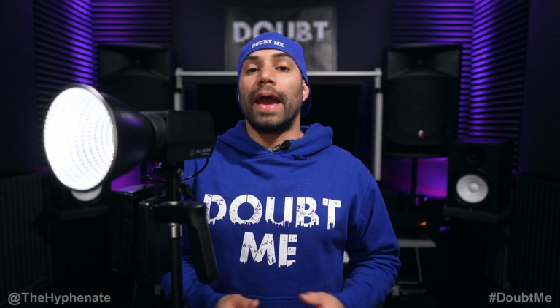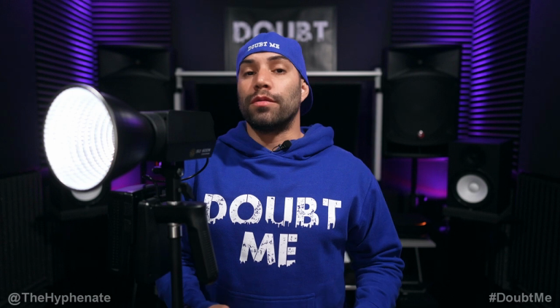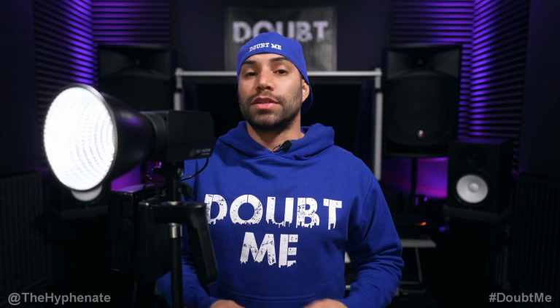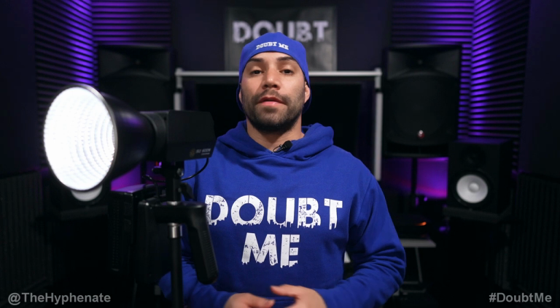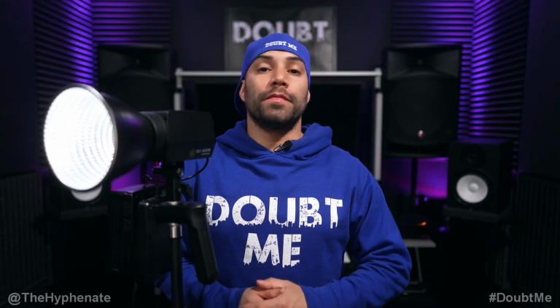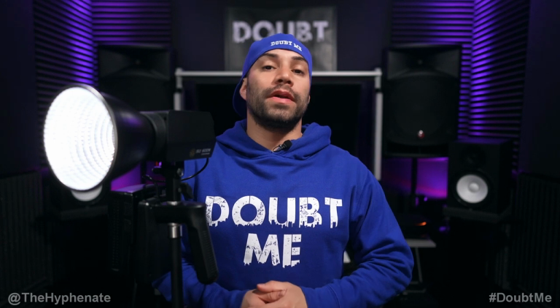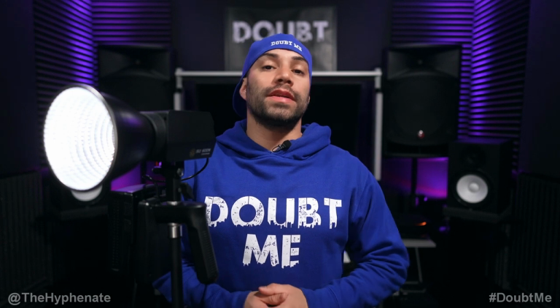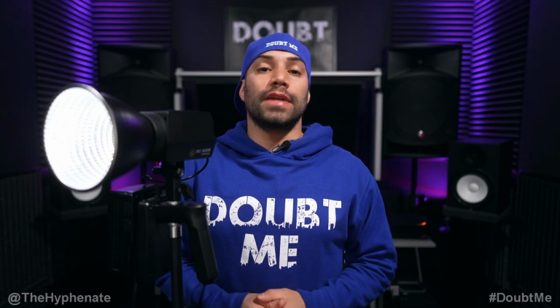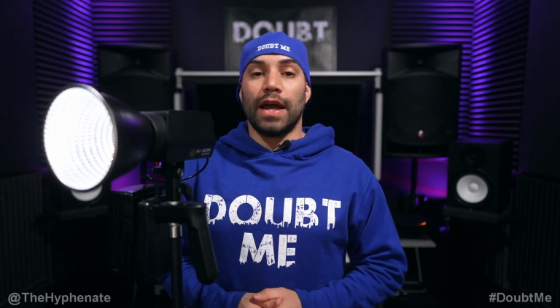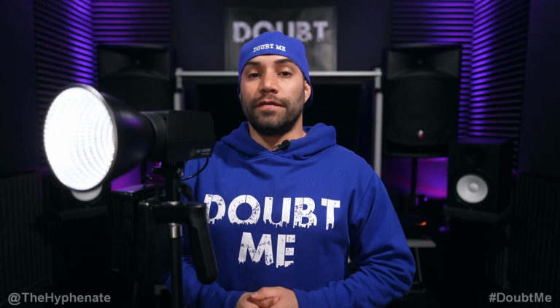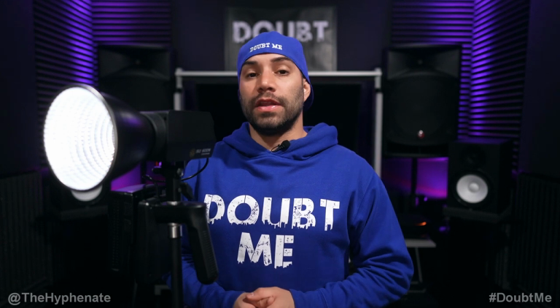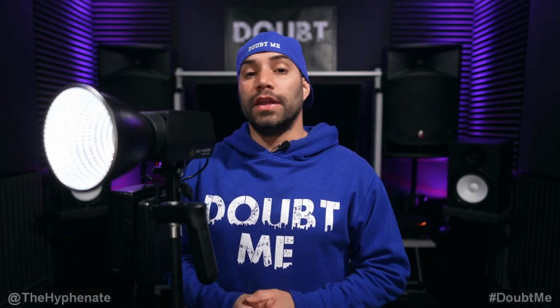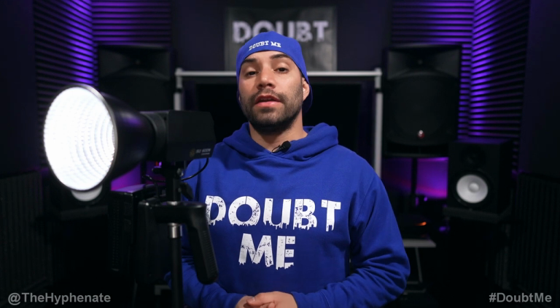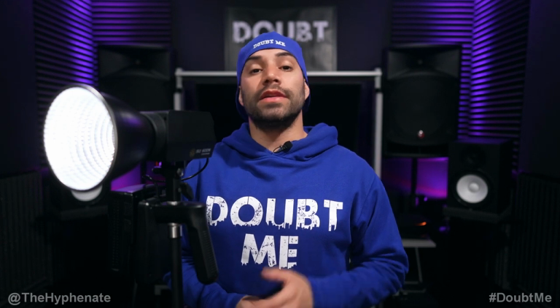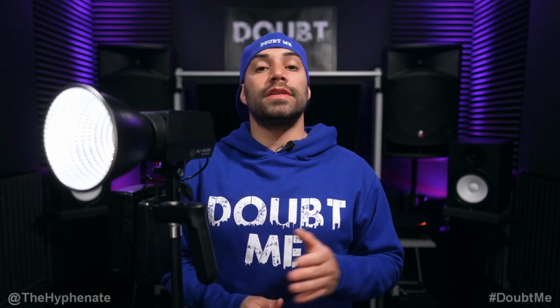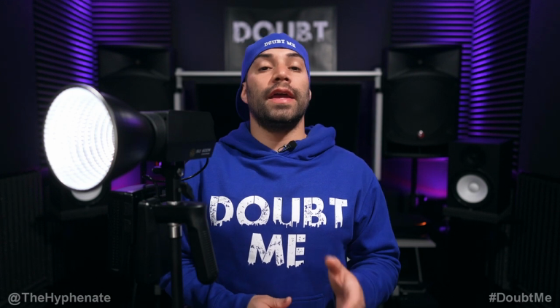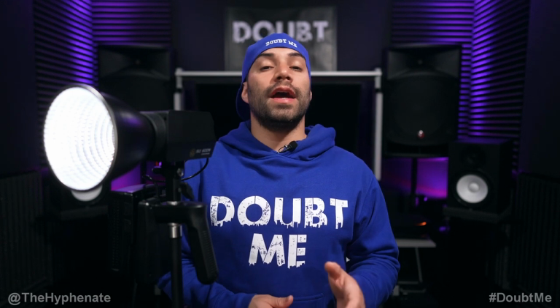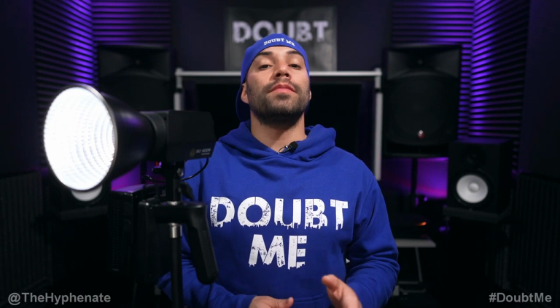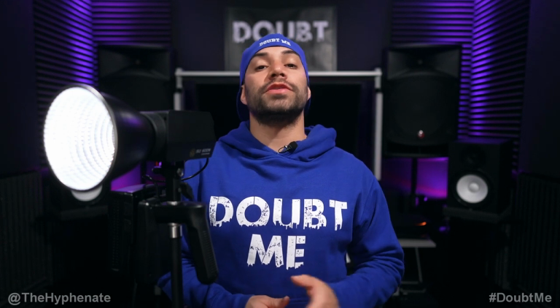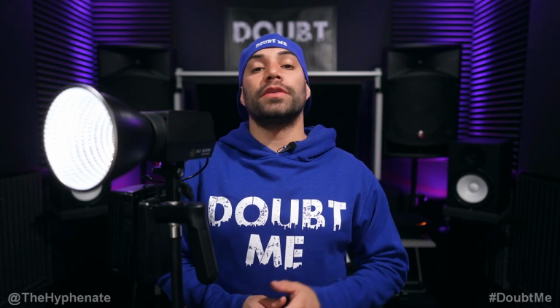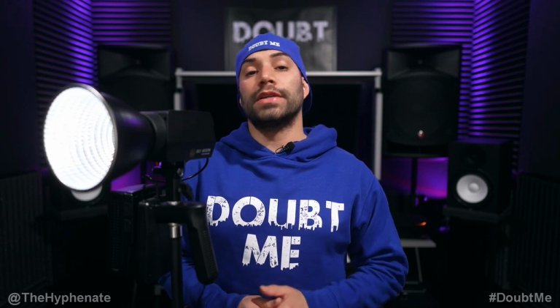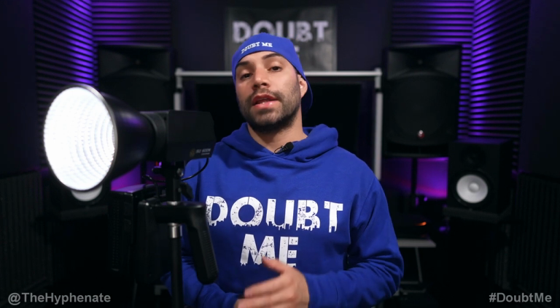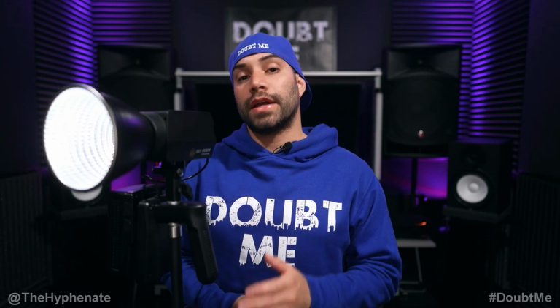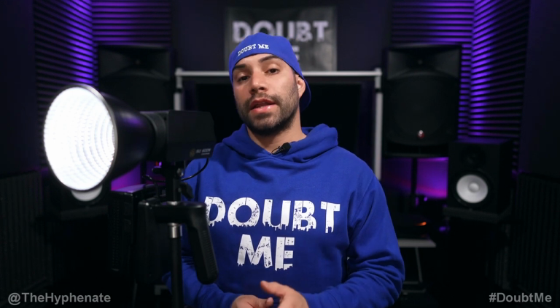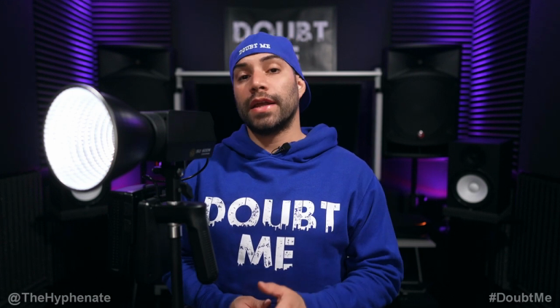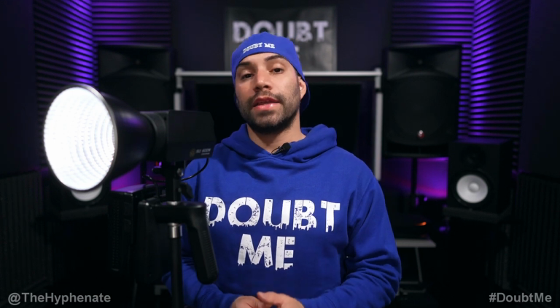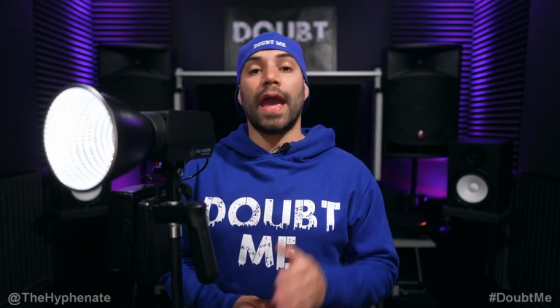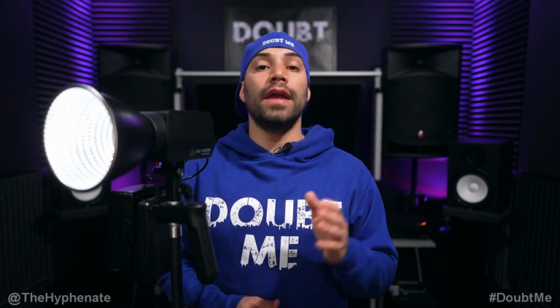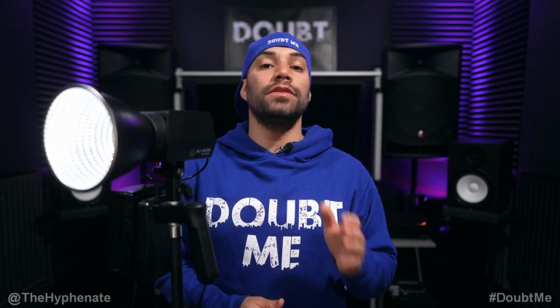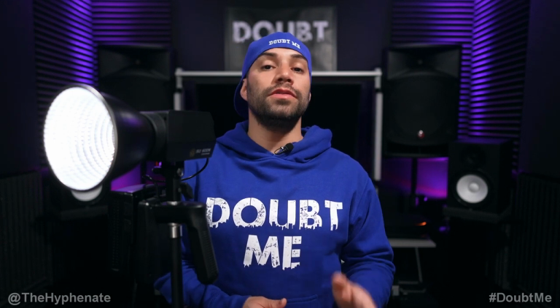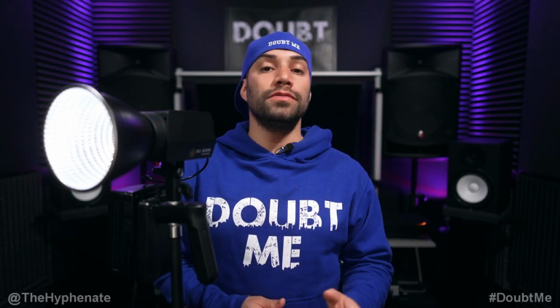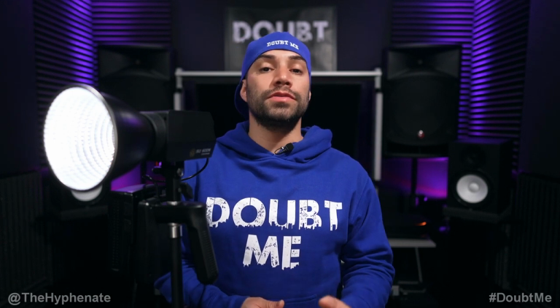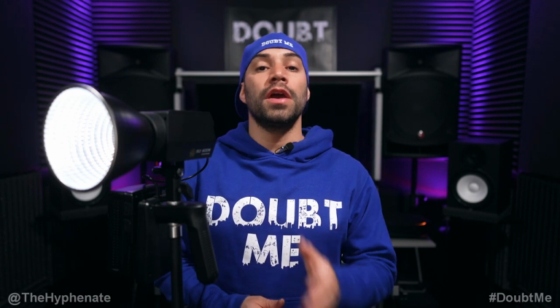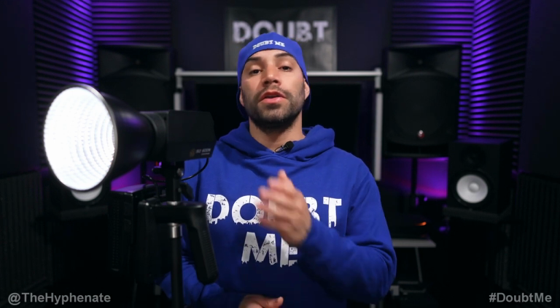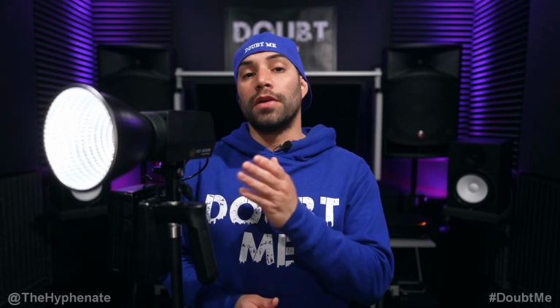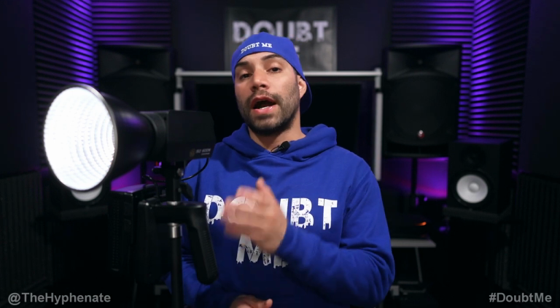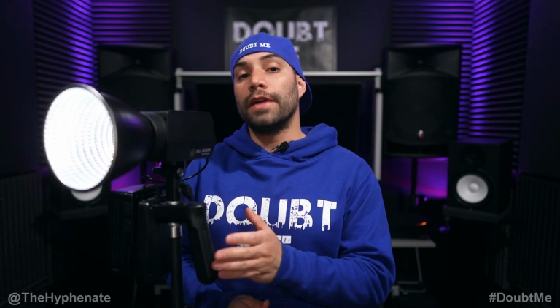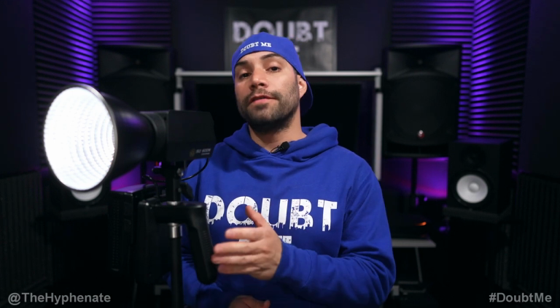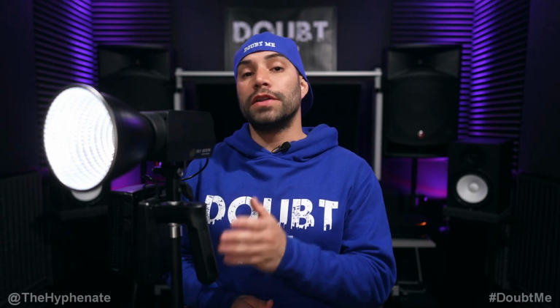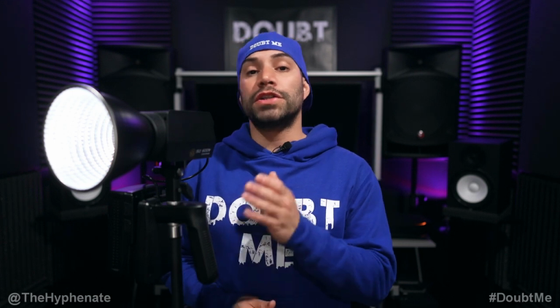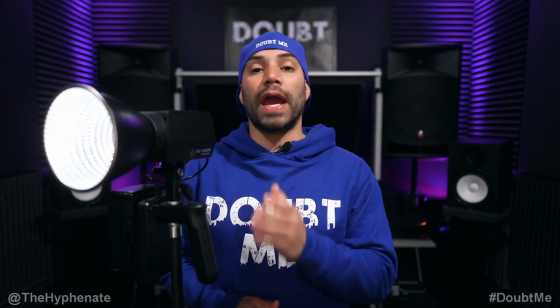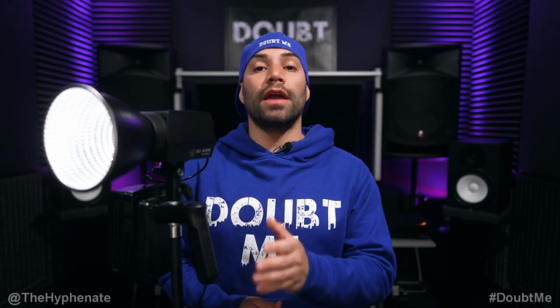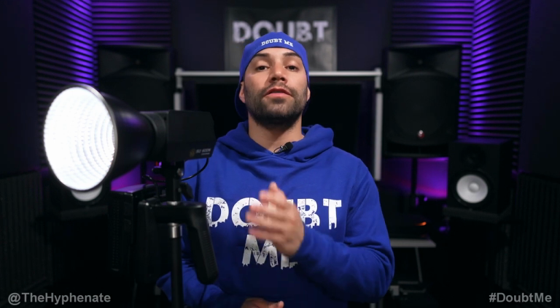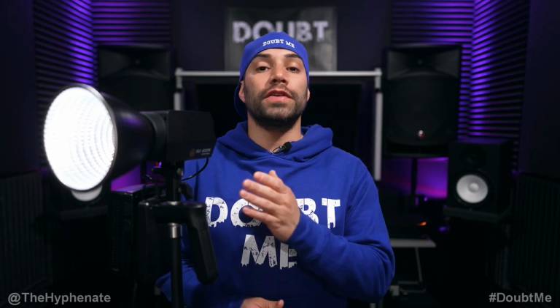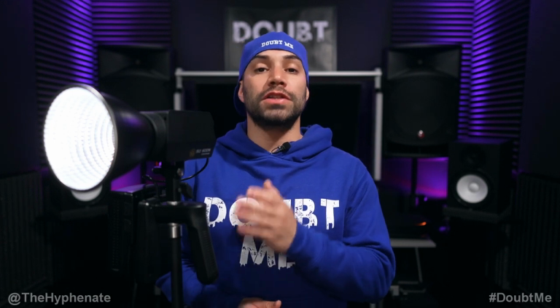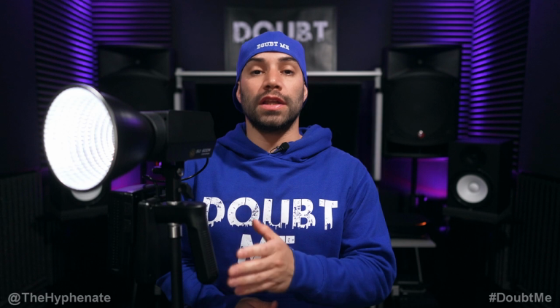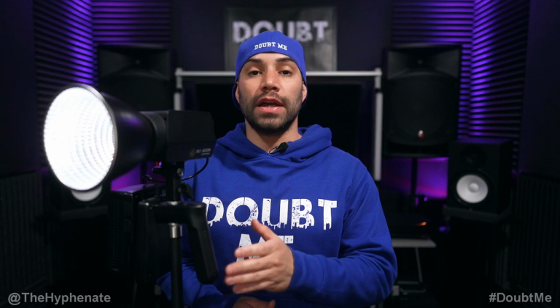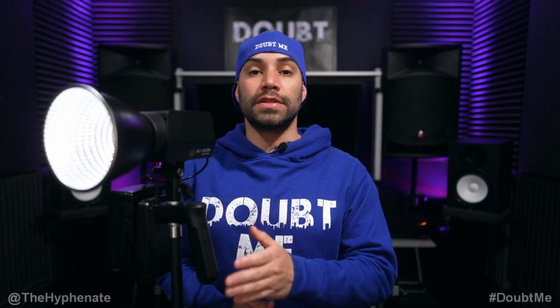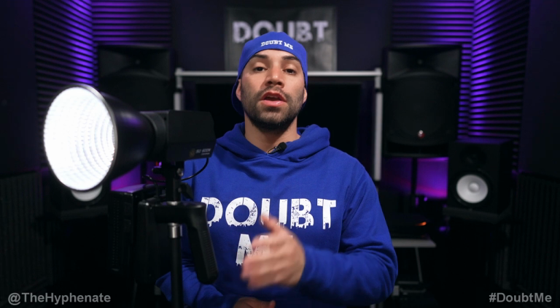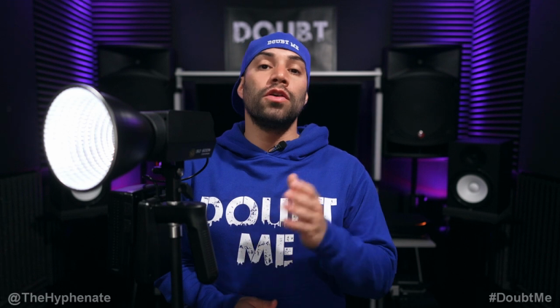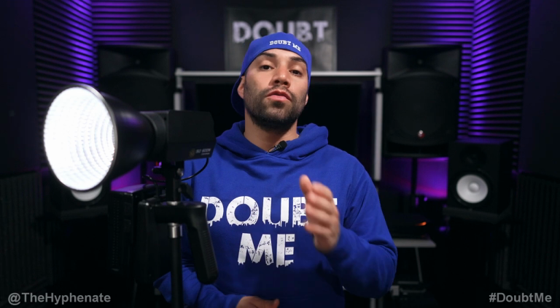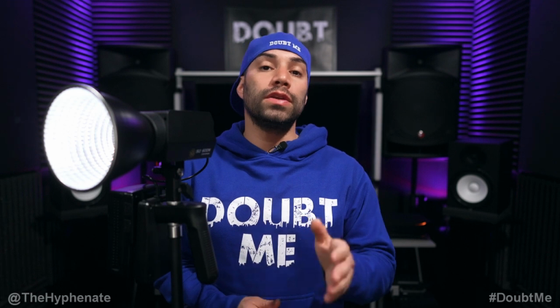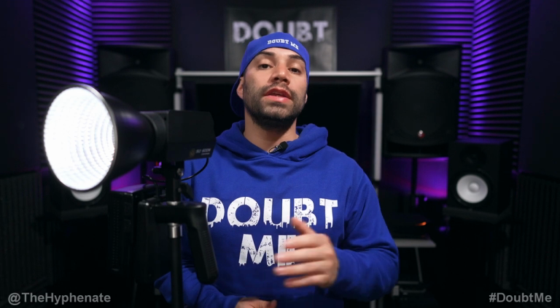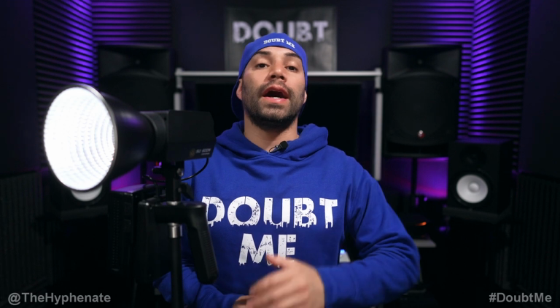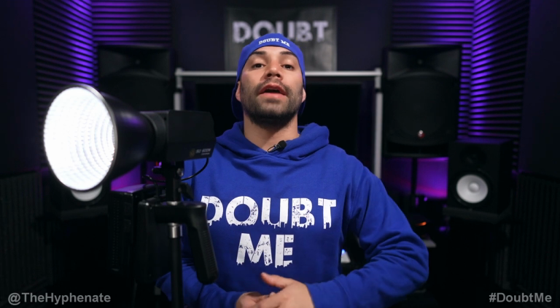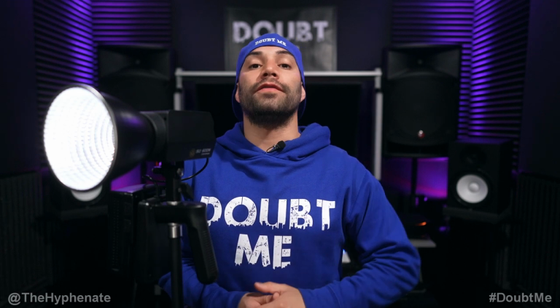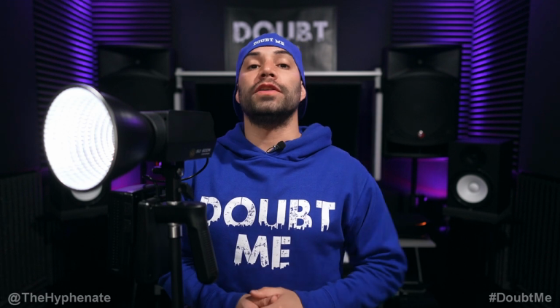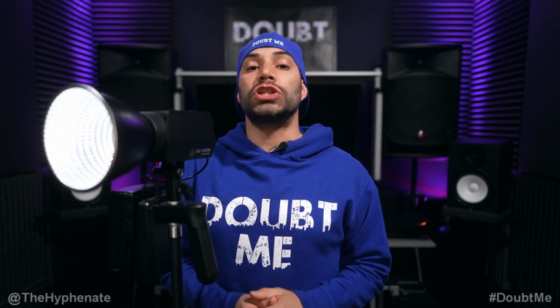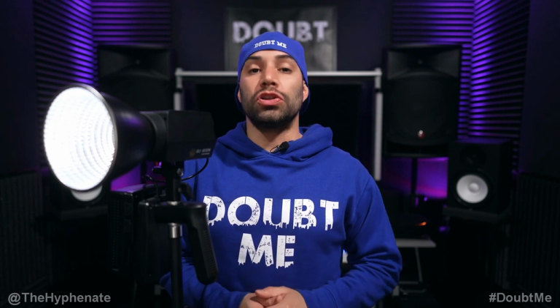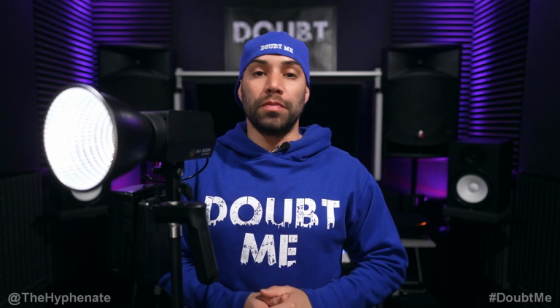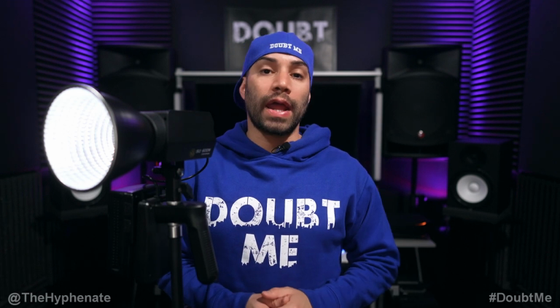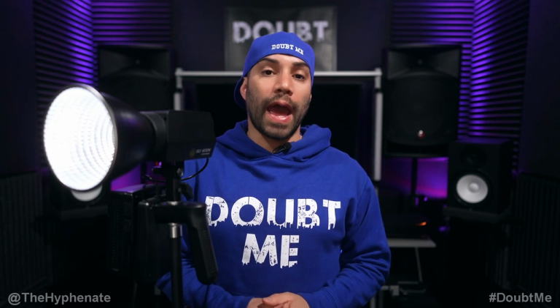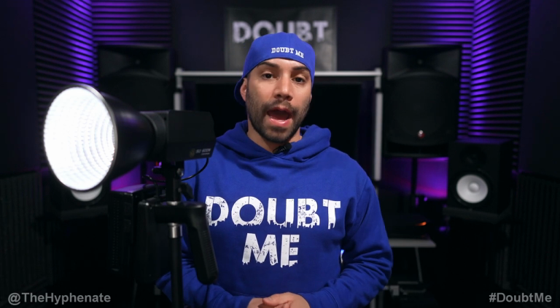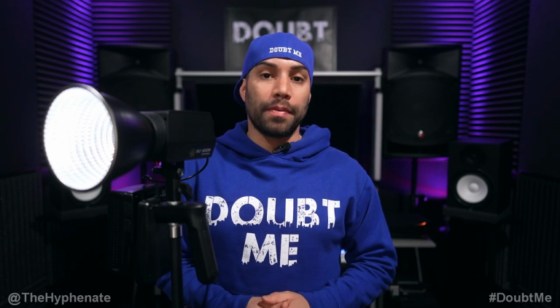Hey, what's up everybody? It's the Hyphiny here, and today I'm going to show you guys how to connect and use your iFootage Anglerfish lights with the iFootage Lumen app.